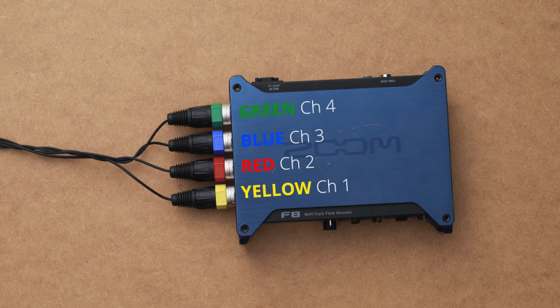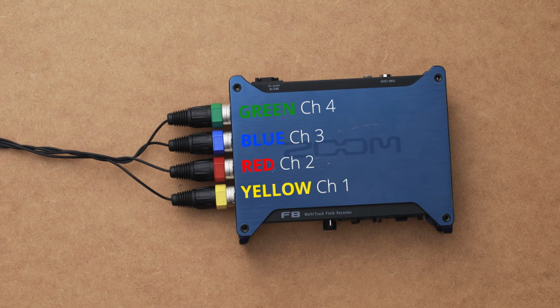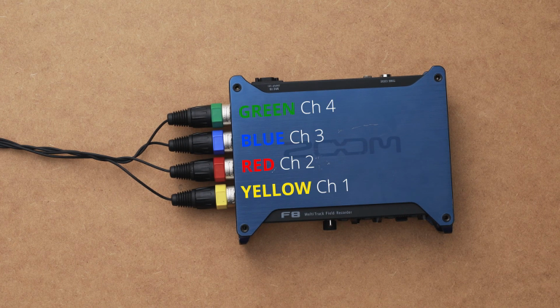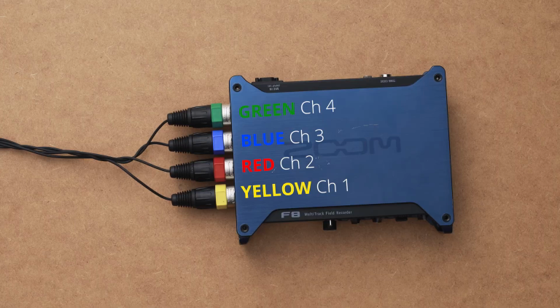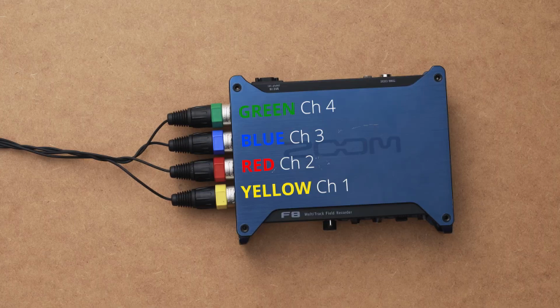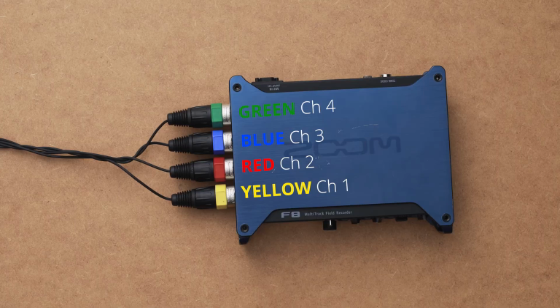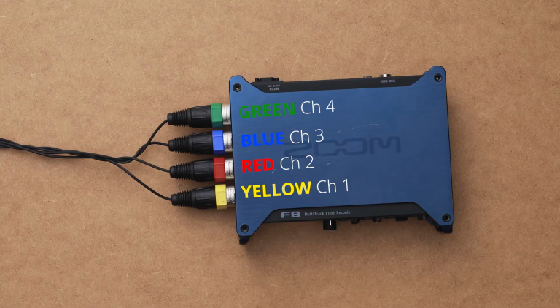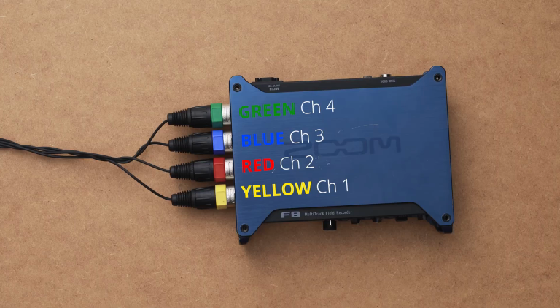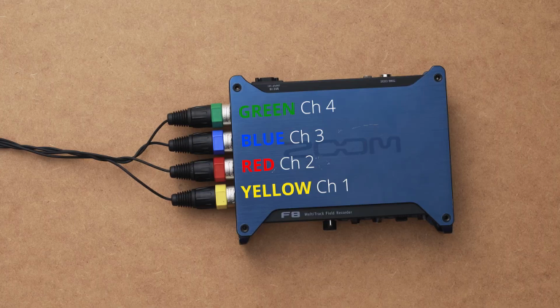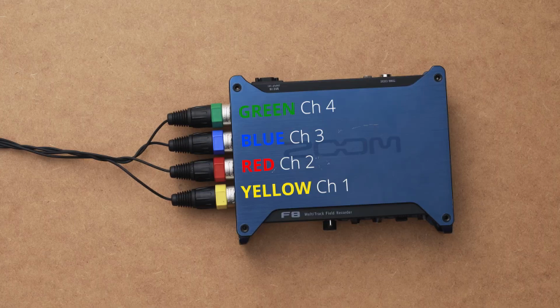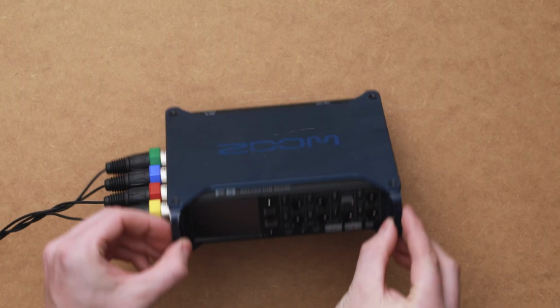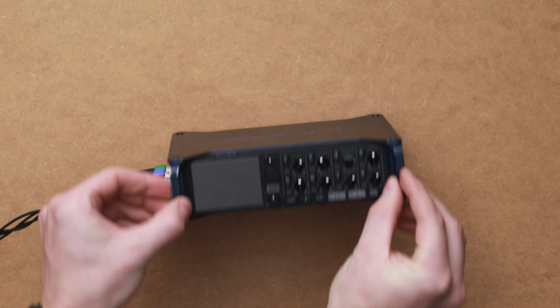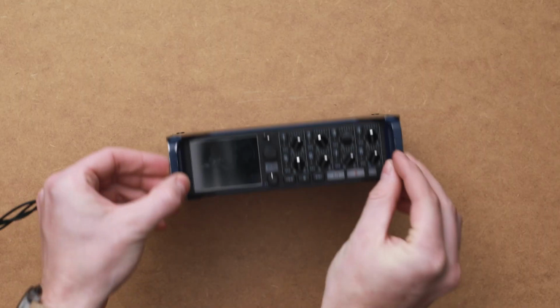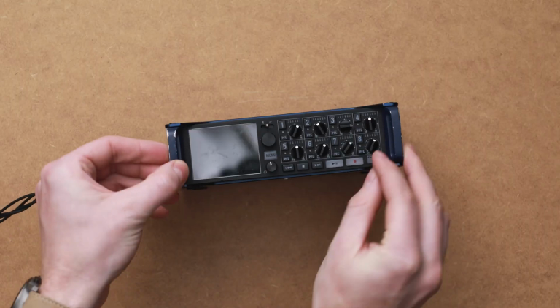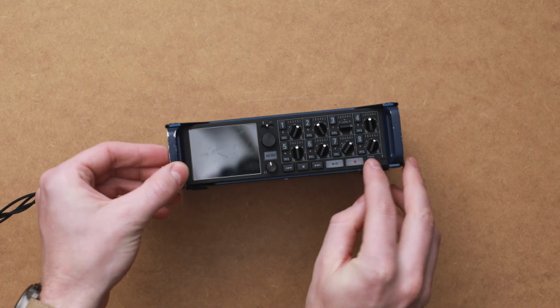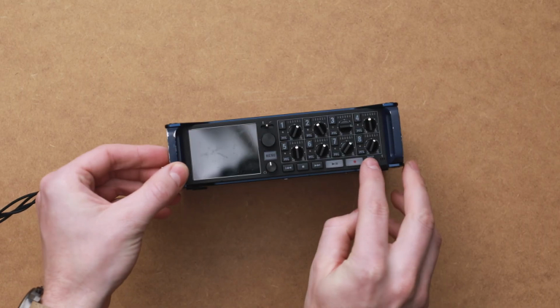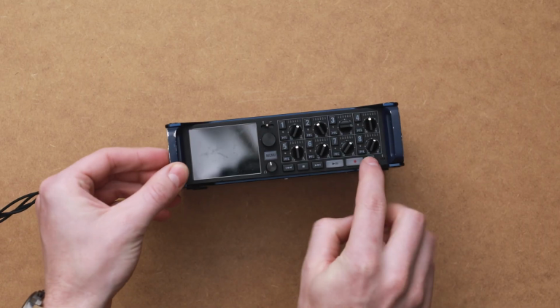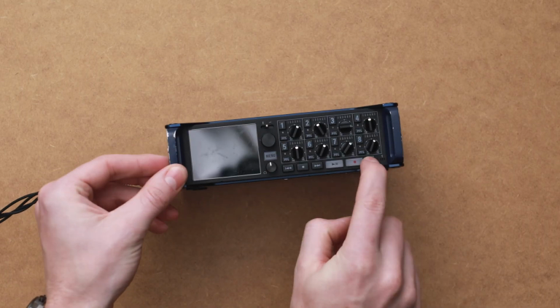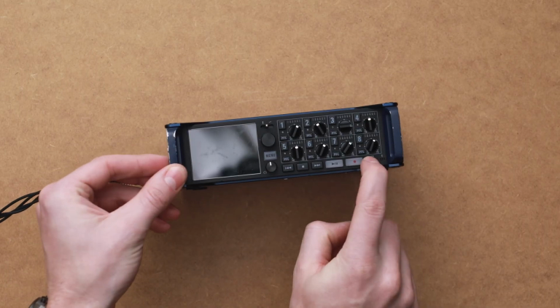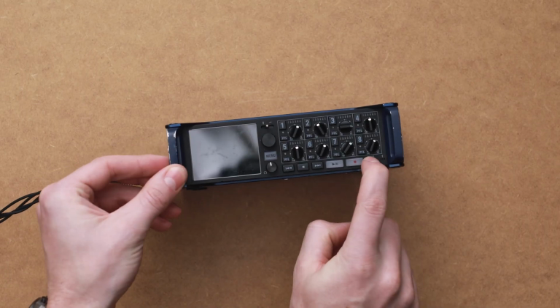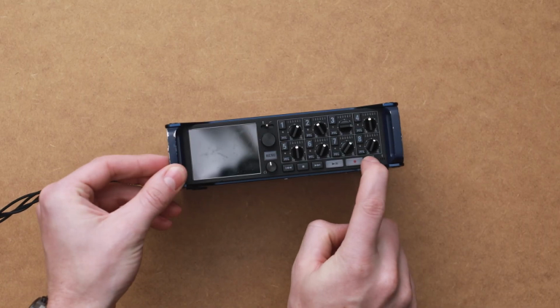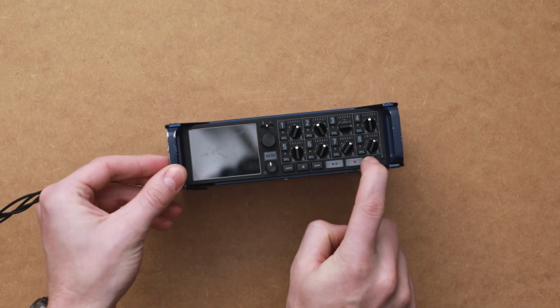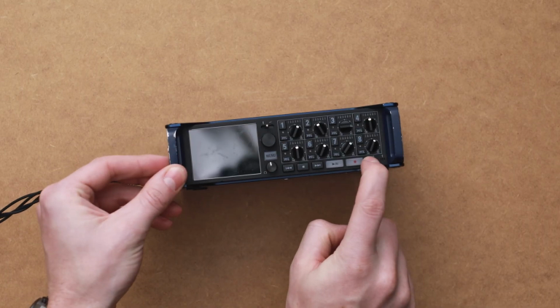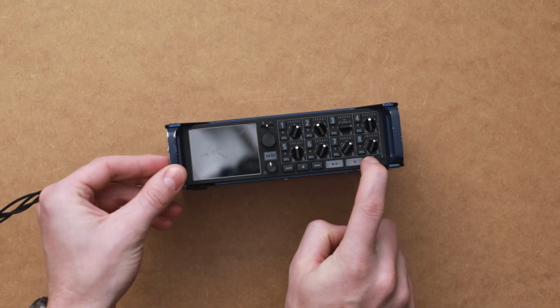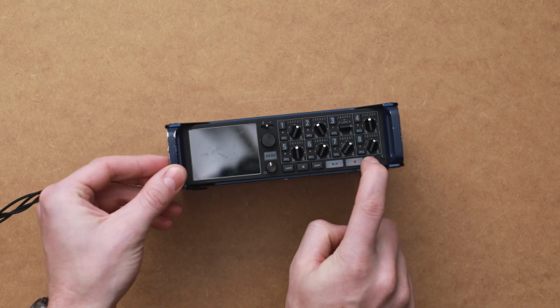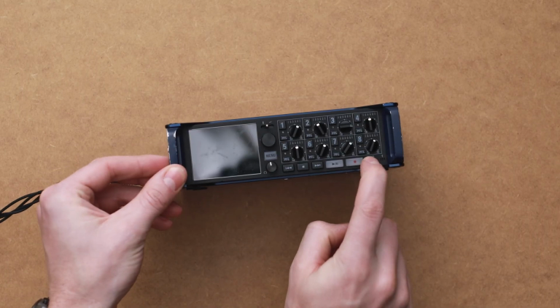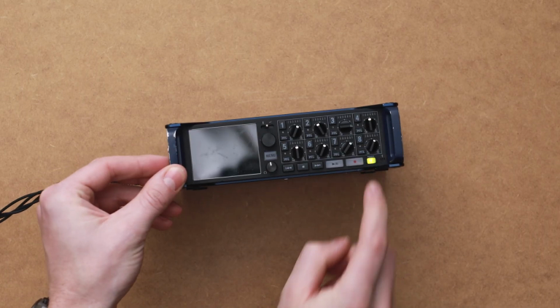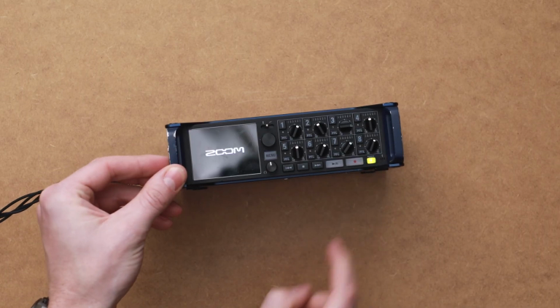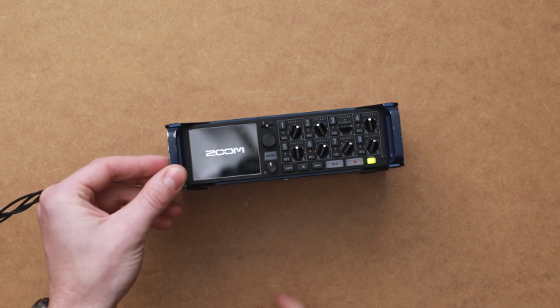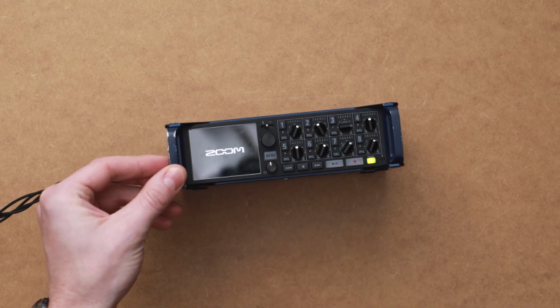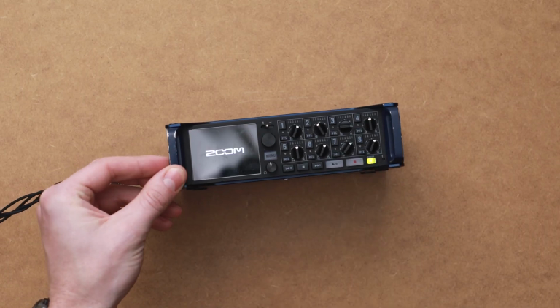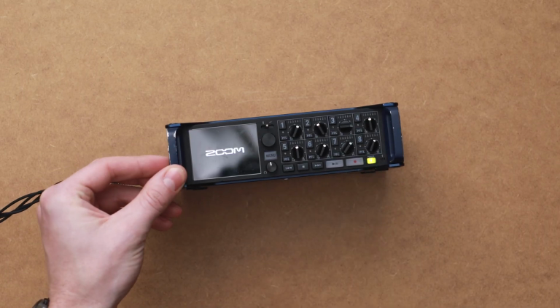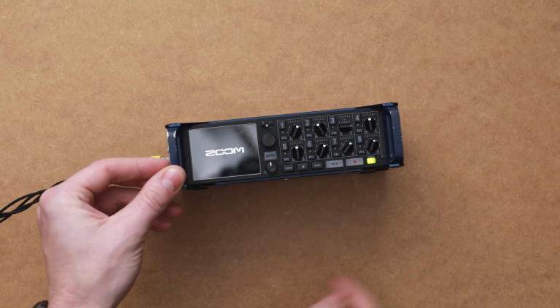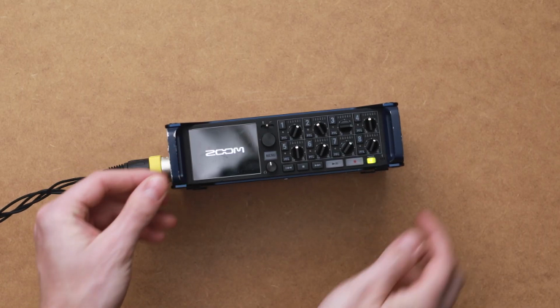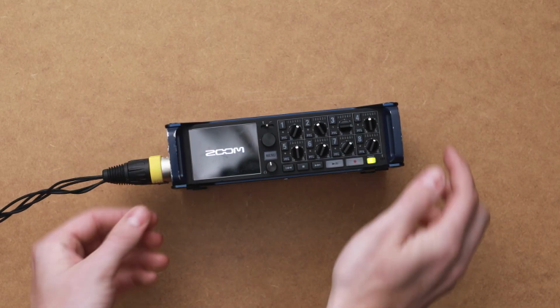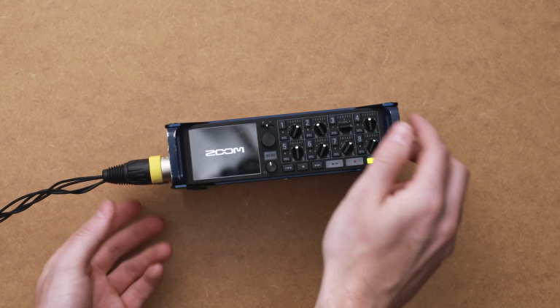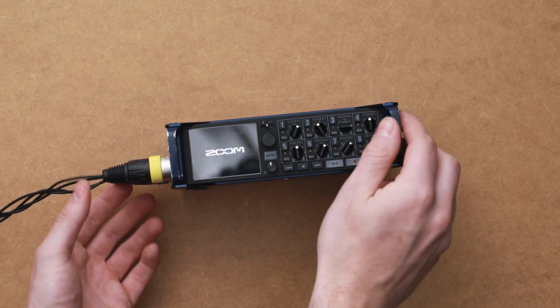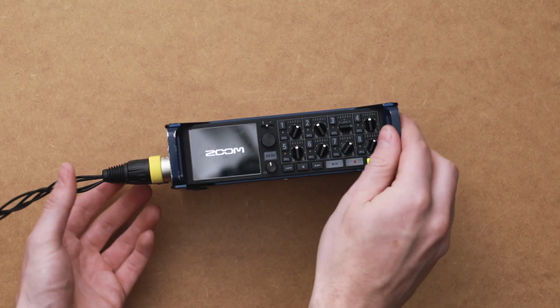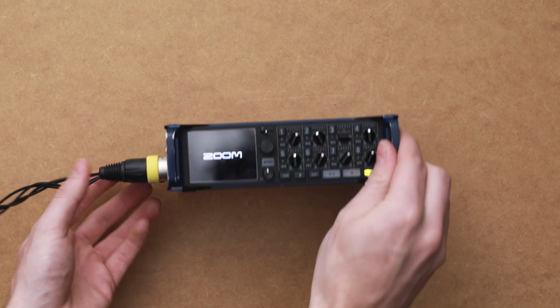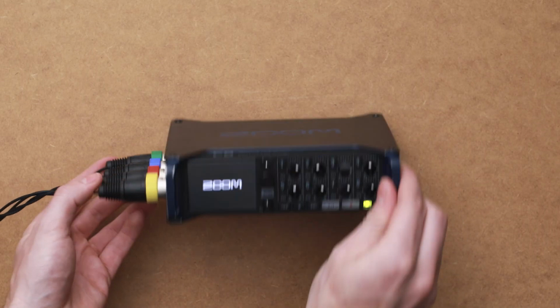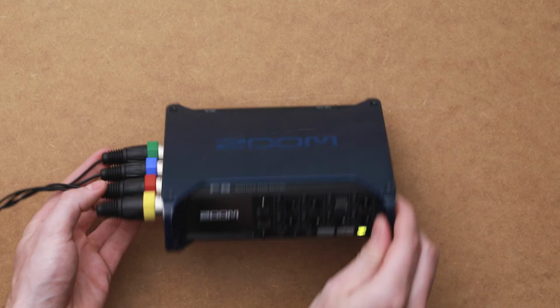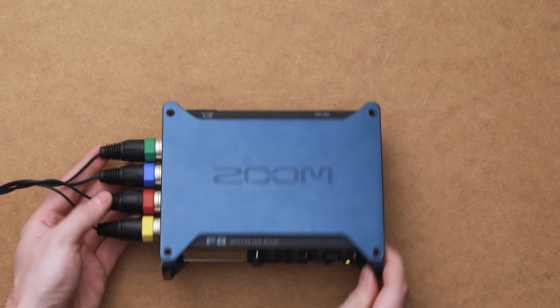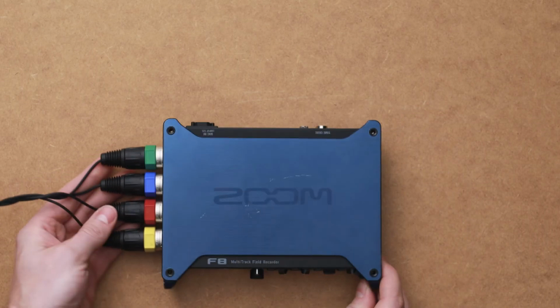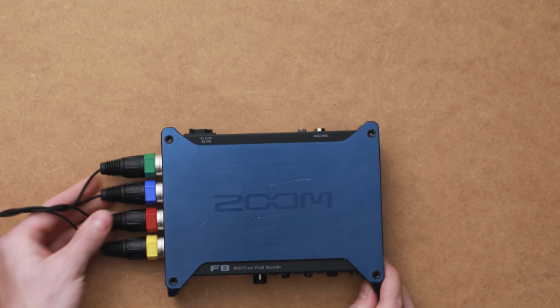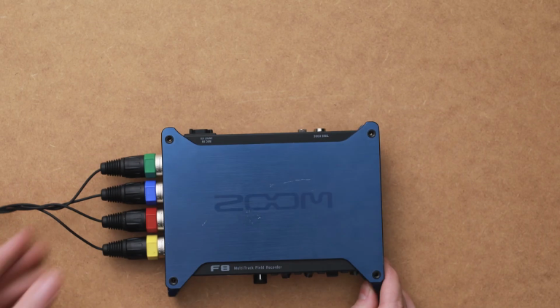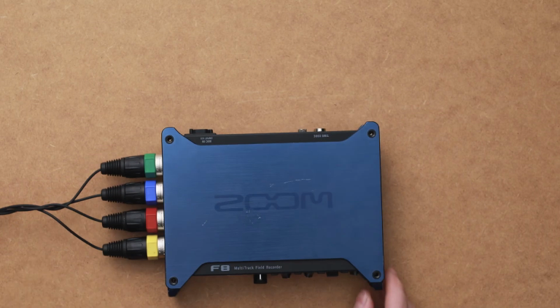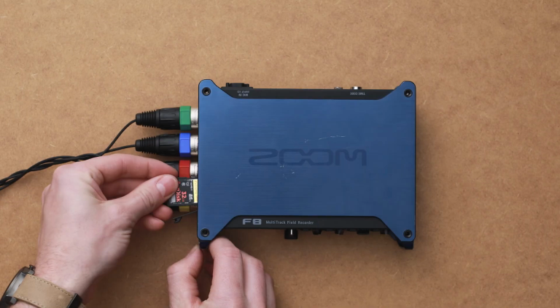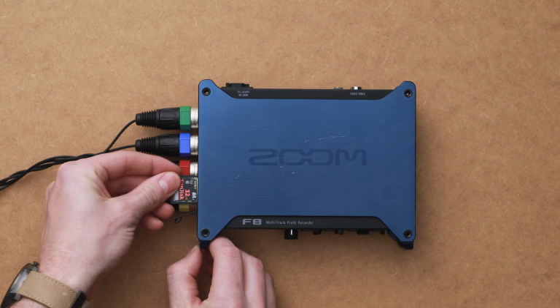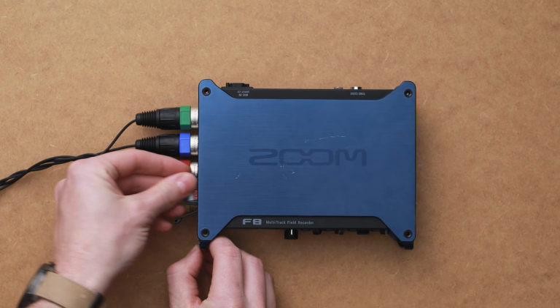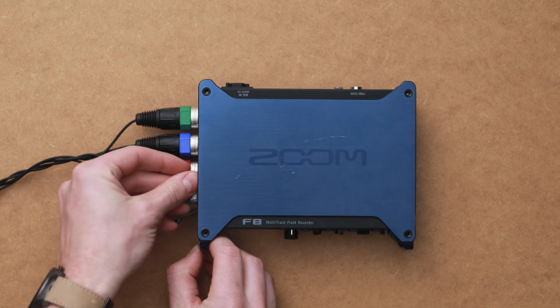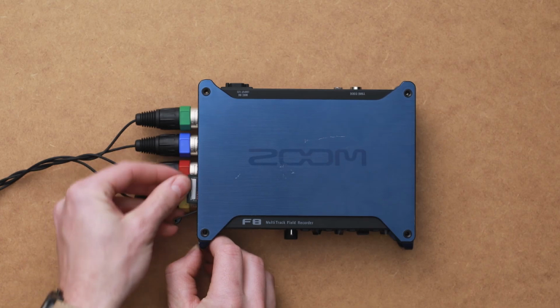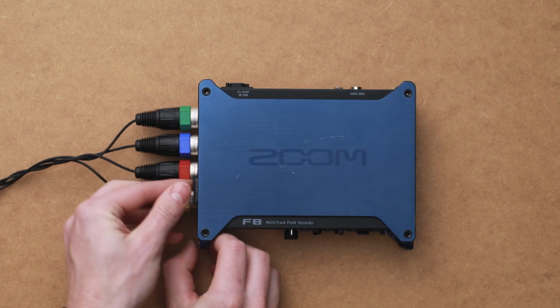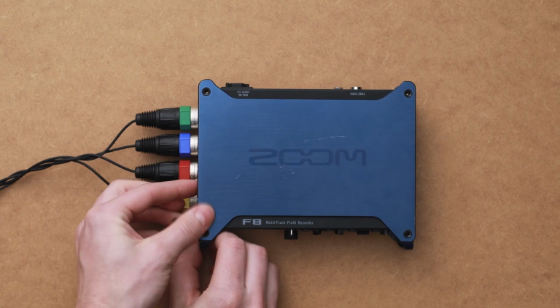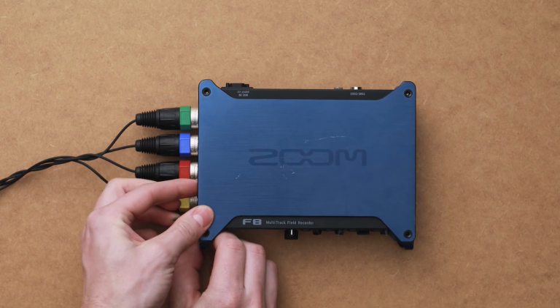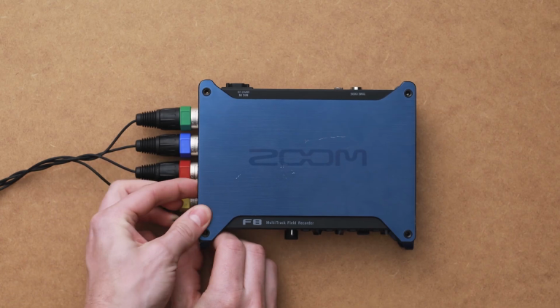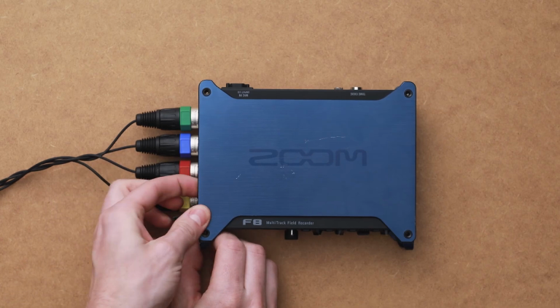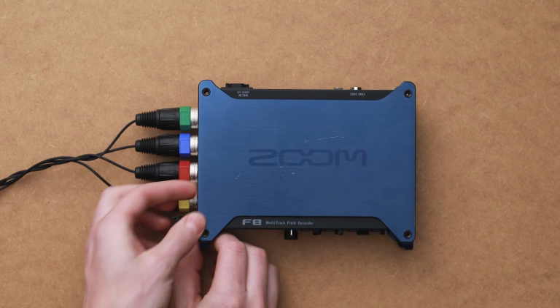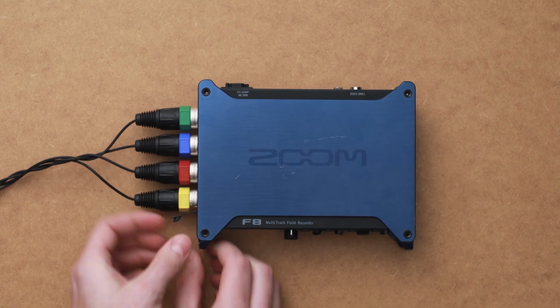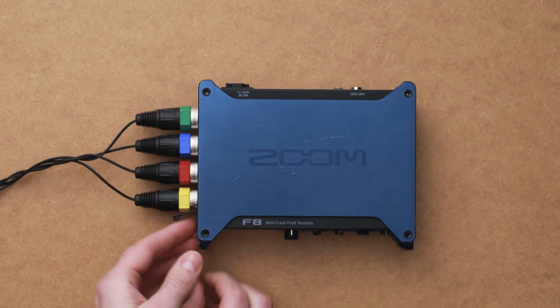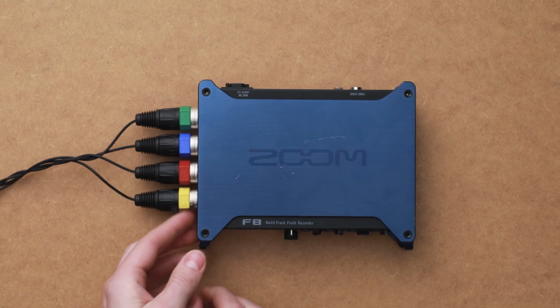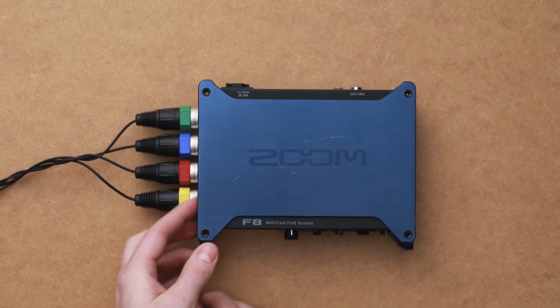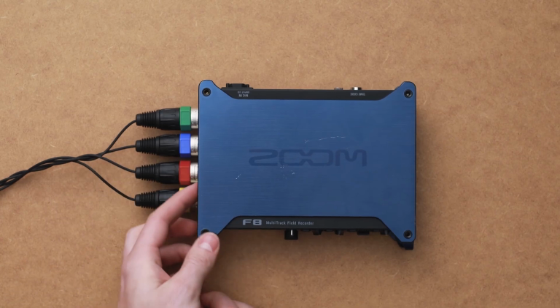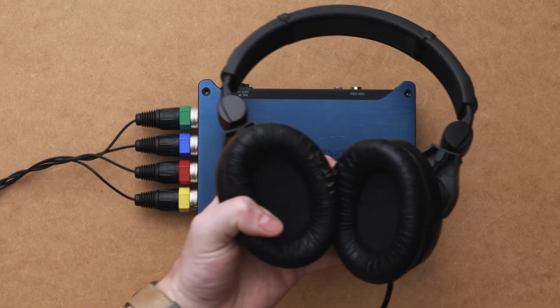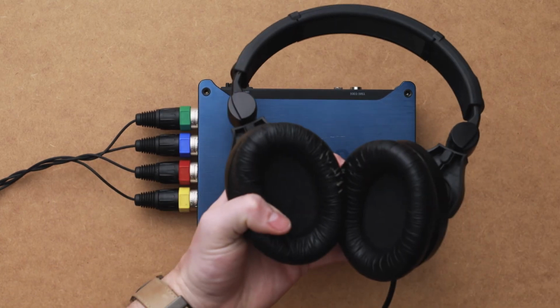Once those are in, power on the Zoom F8. While it's booting up, insert your SD card and plug in your headphones.